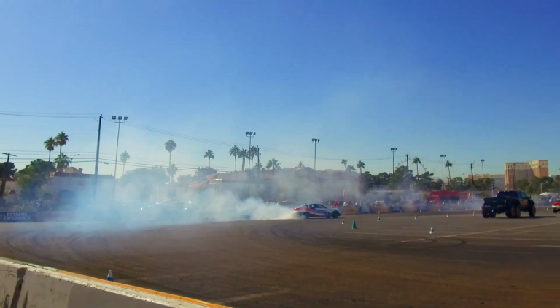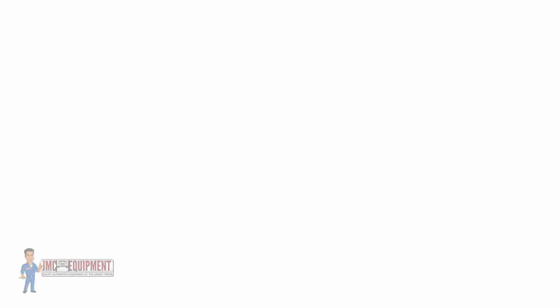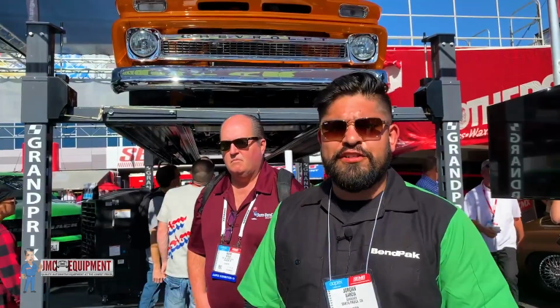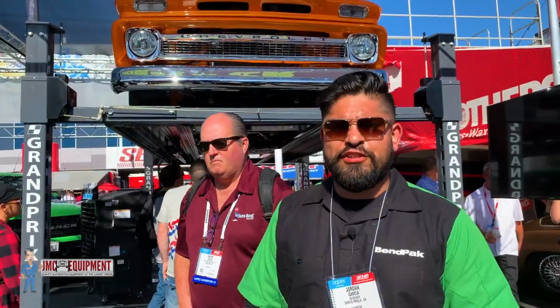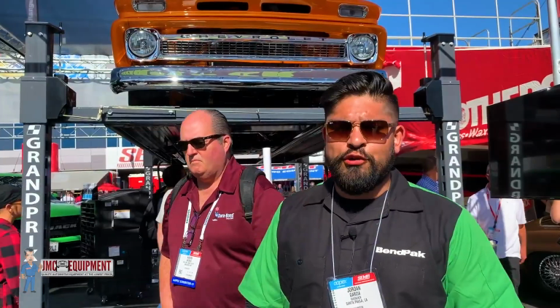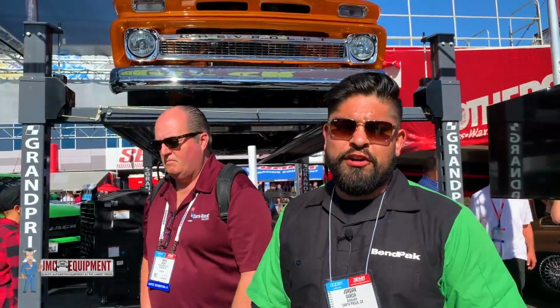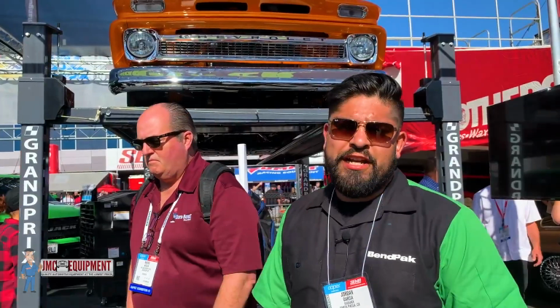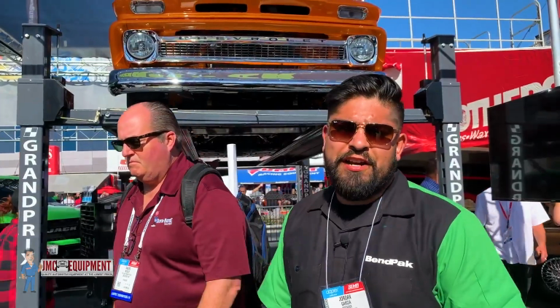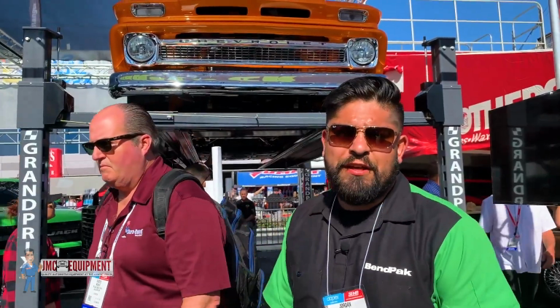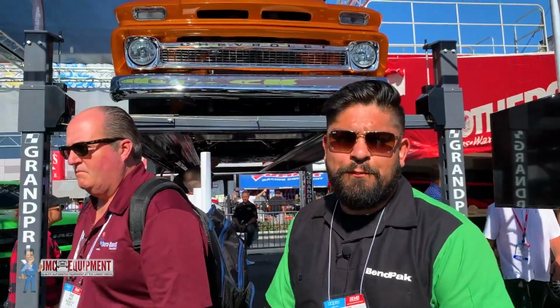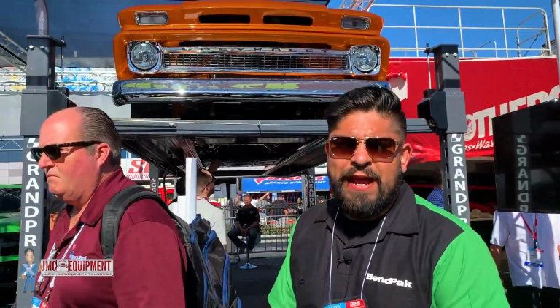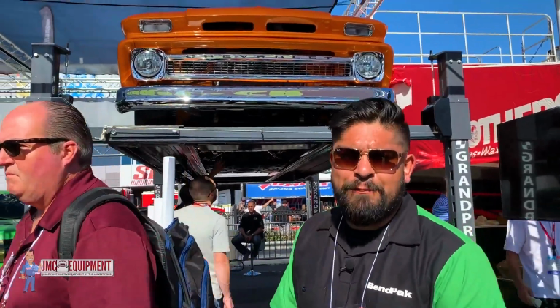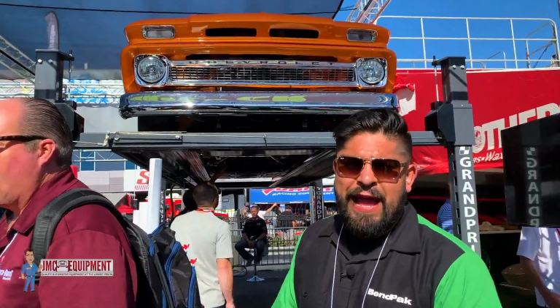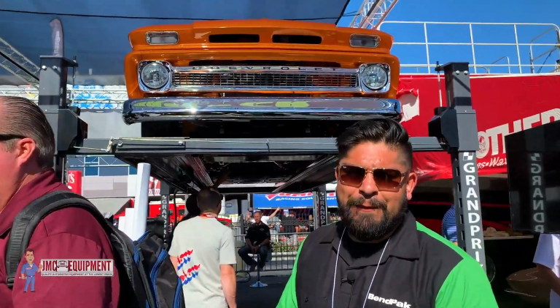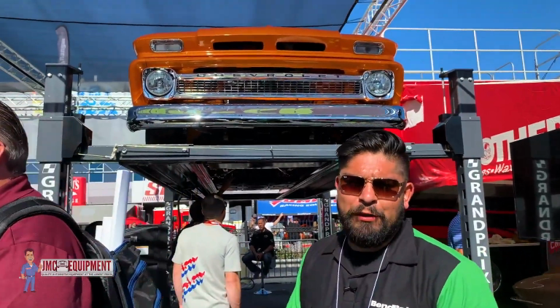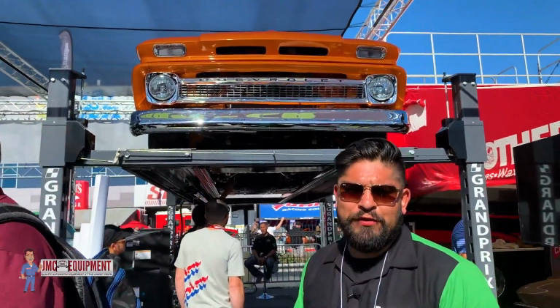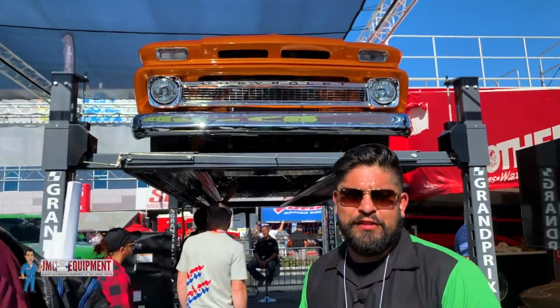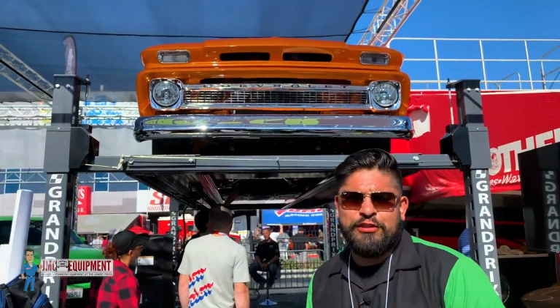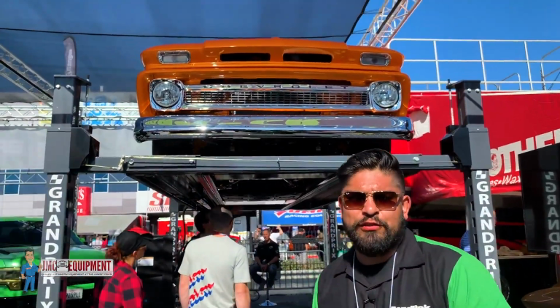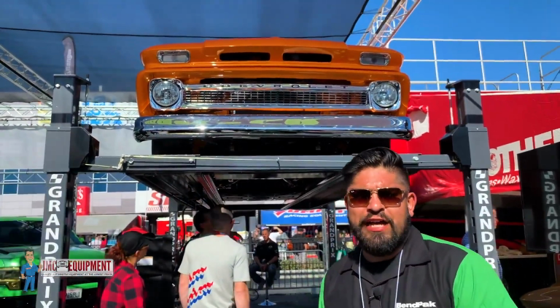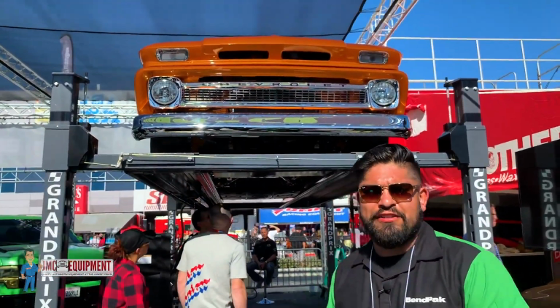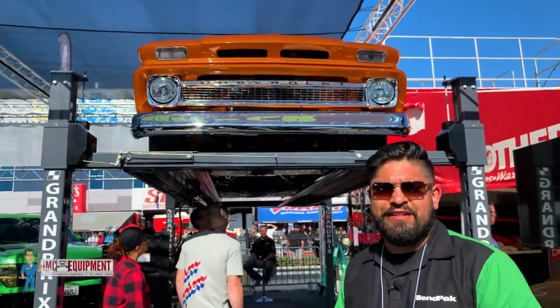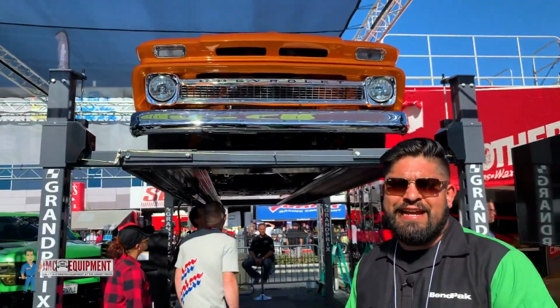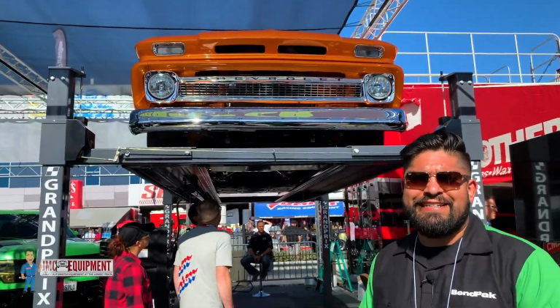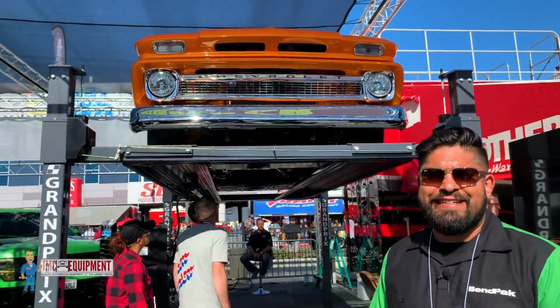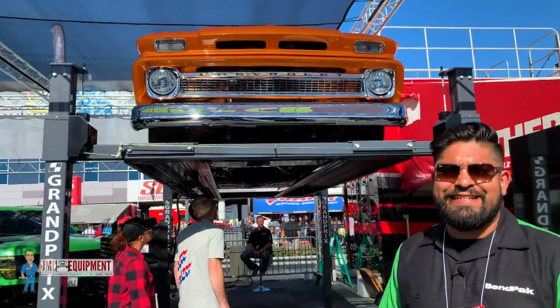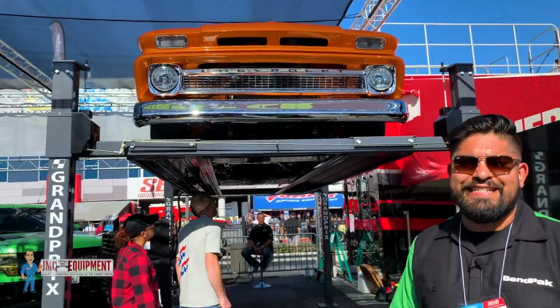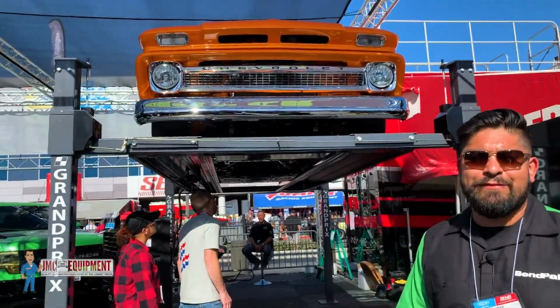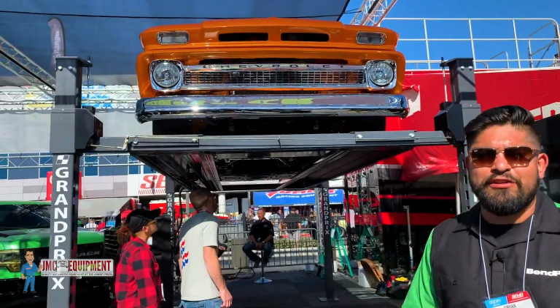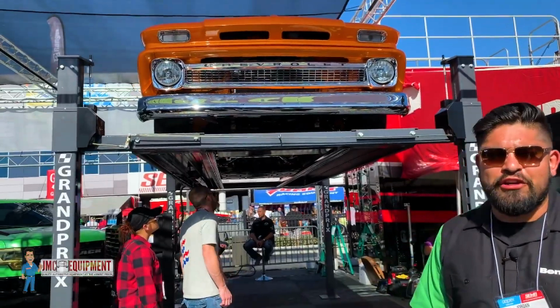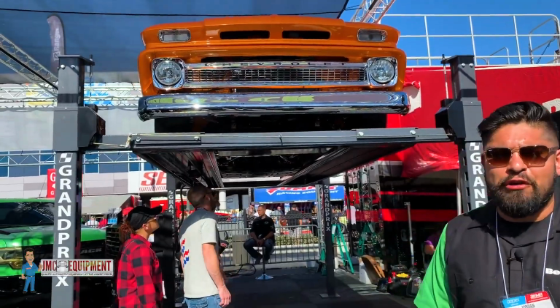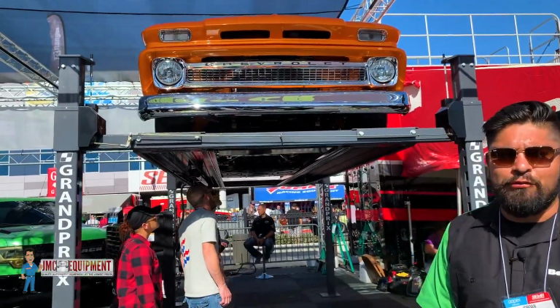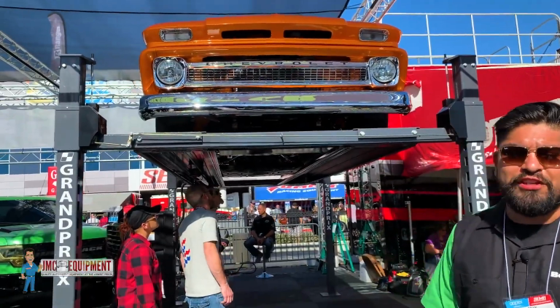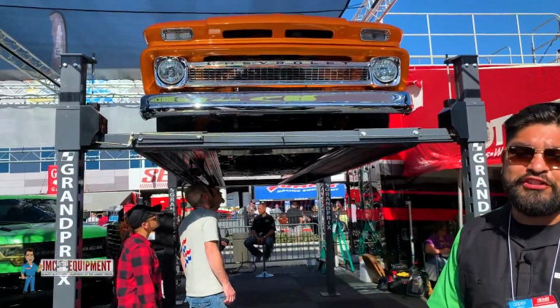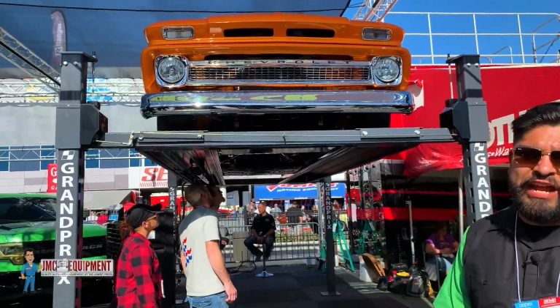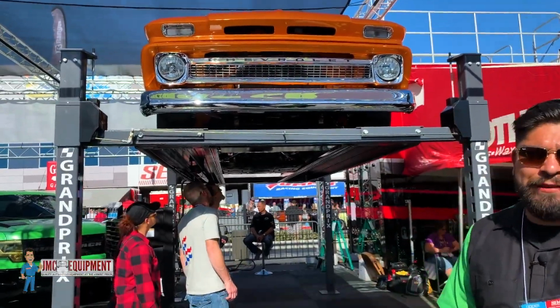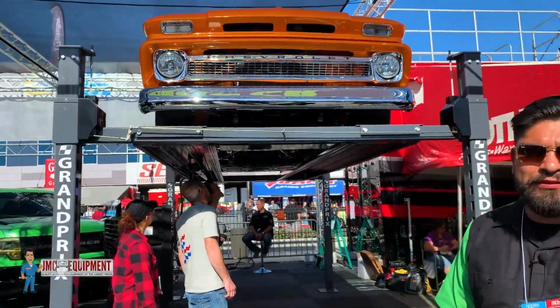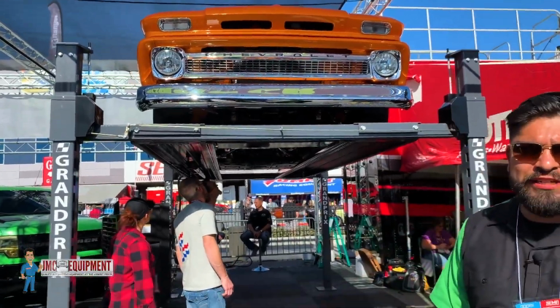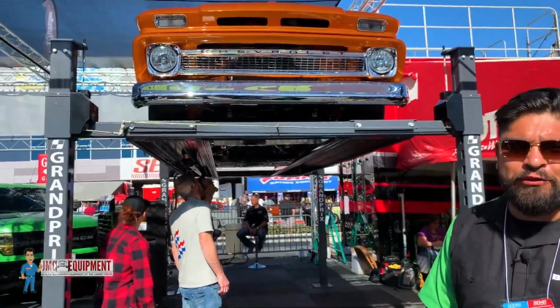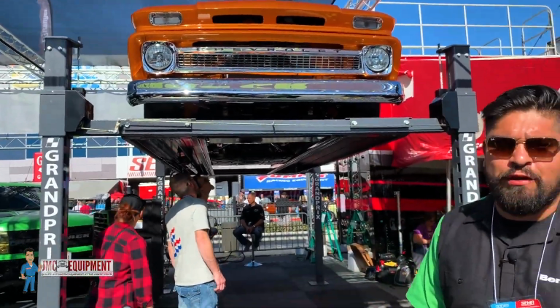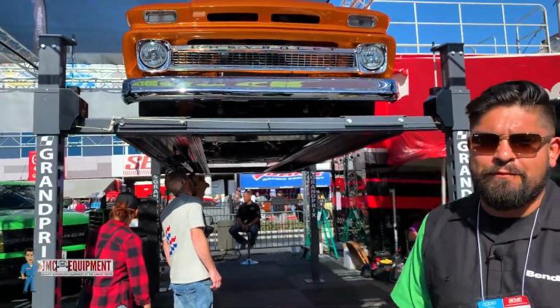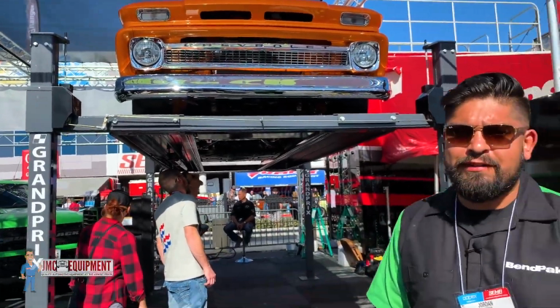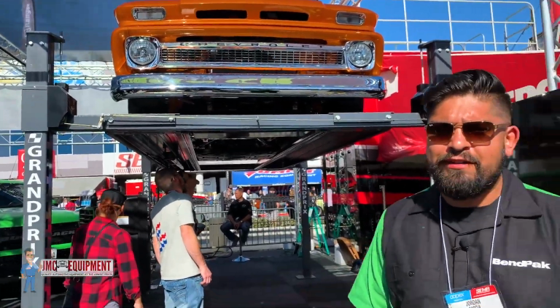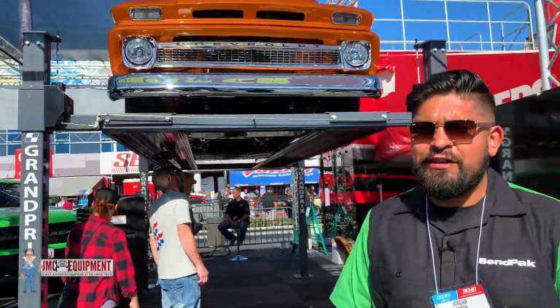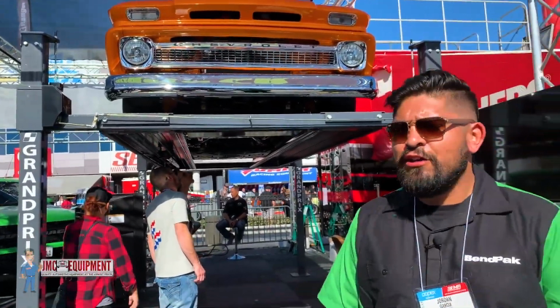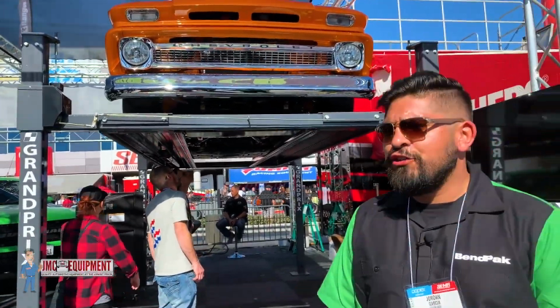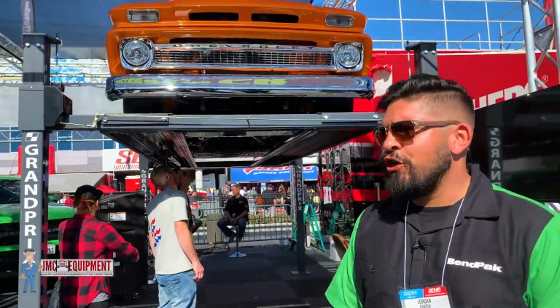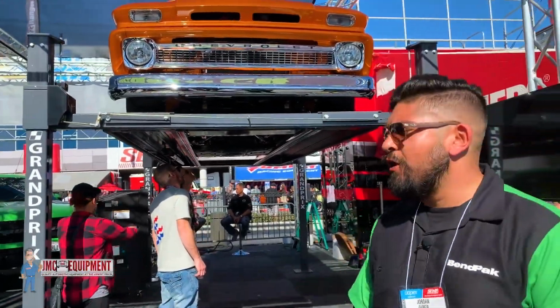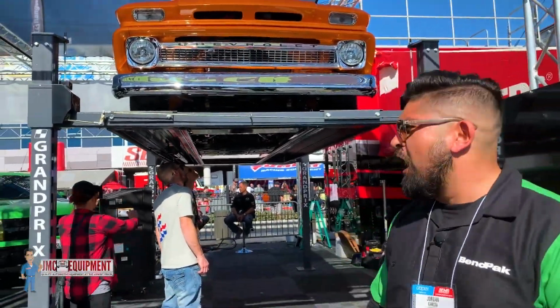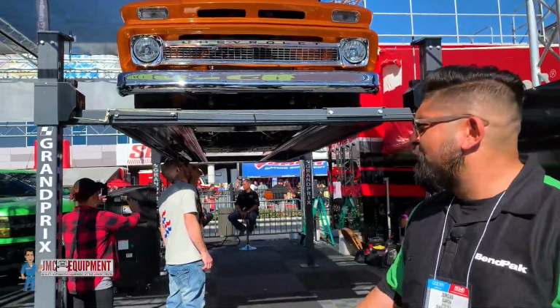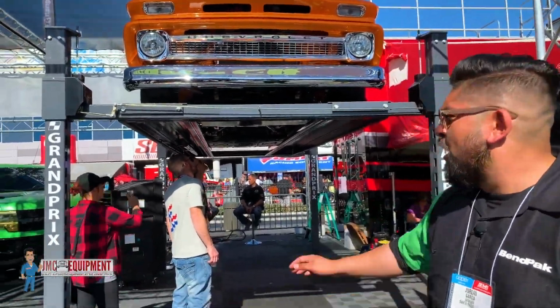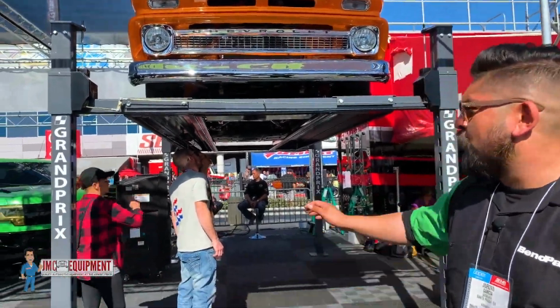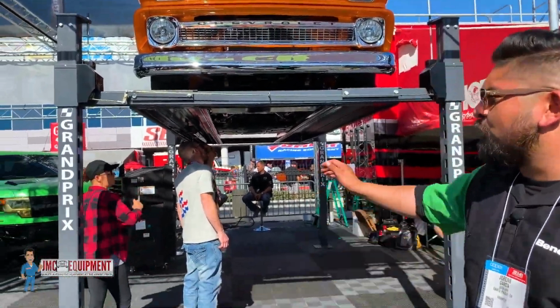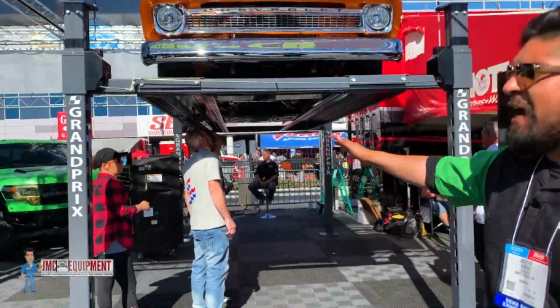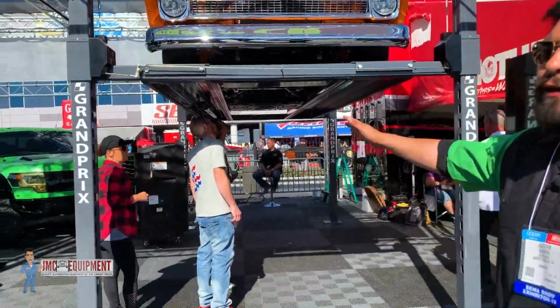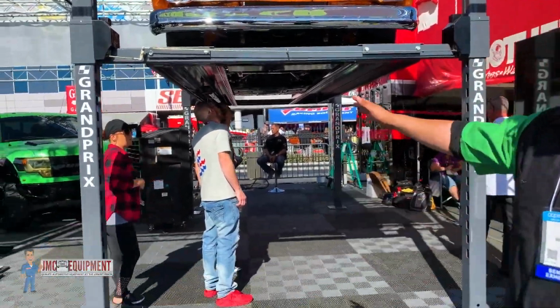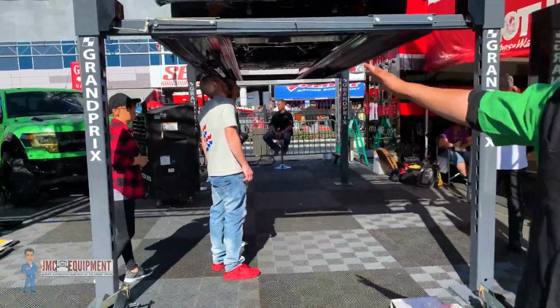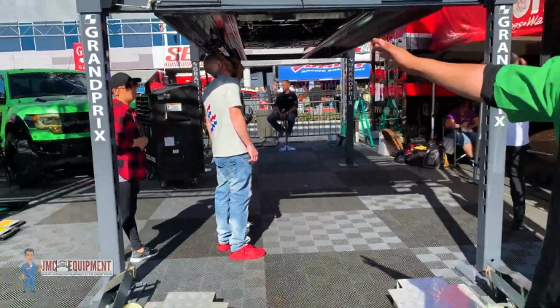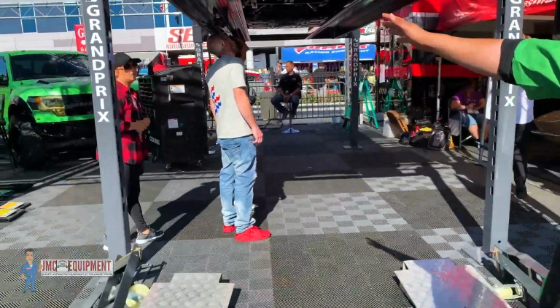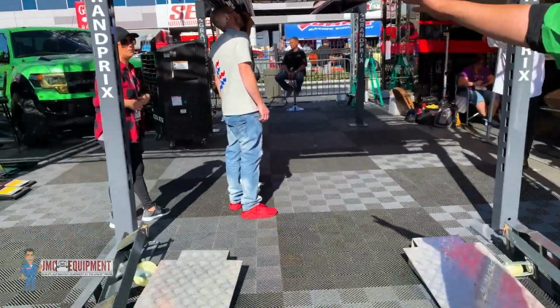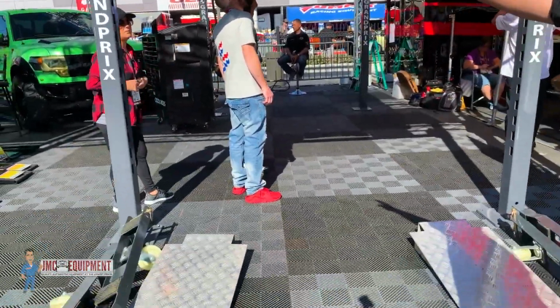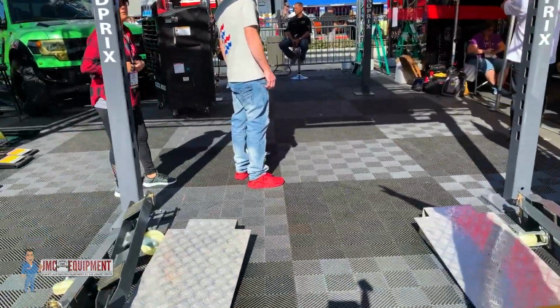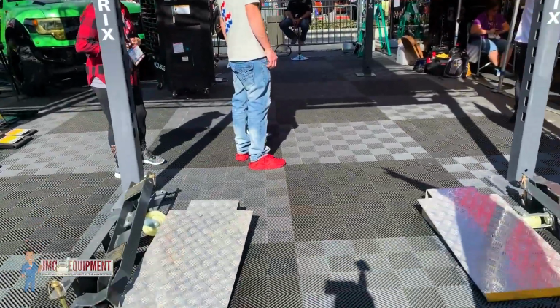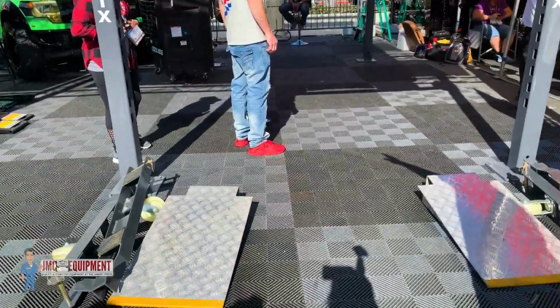This is Jordan at the BenPak booth at the 2019 SEMA Show with JMC Equipment, showing off our Grand Prix Series lift.